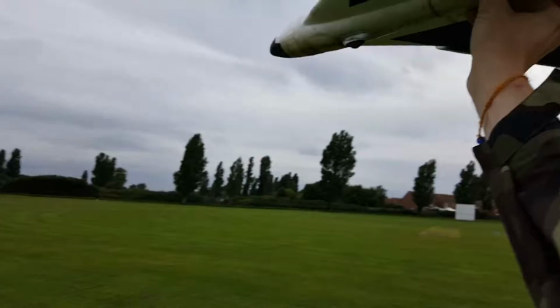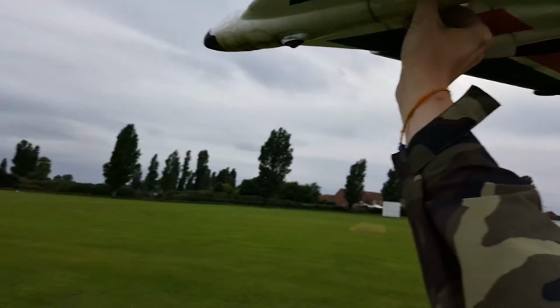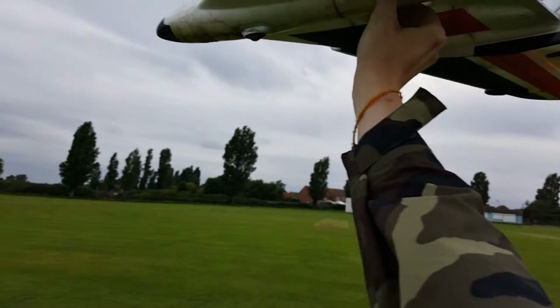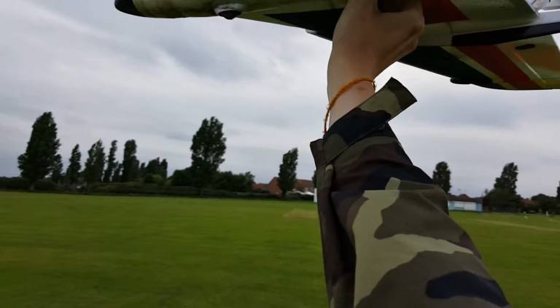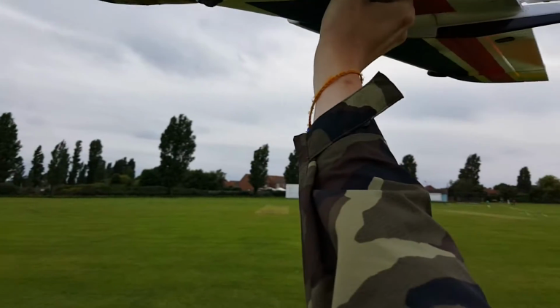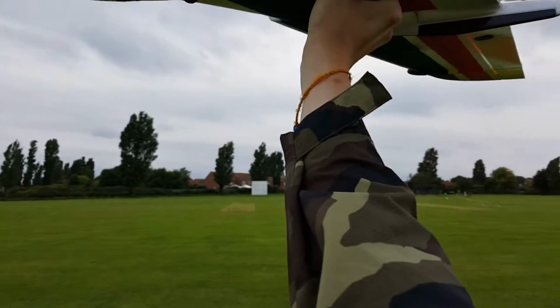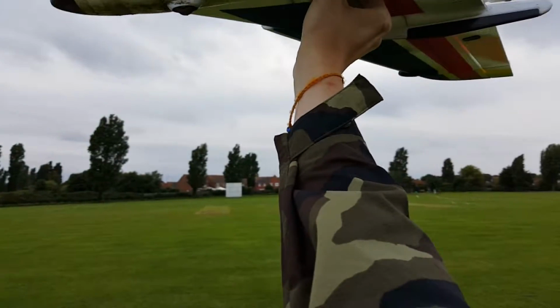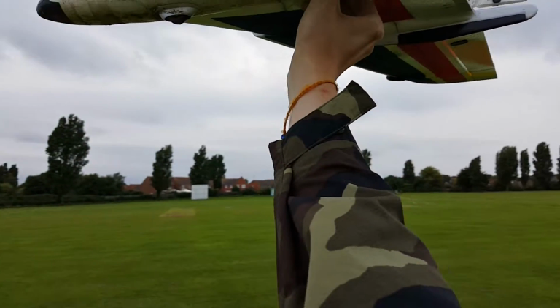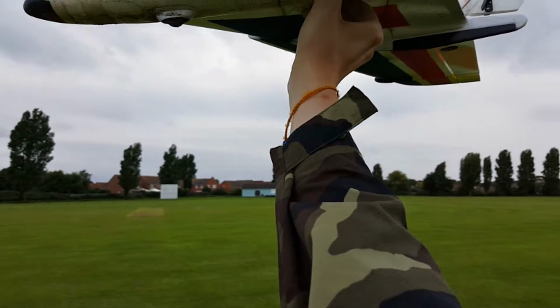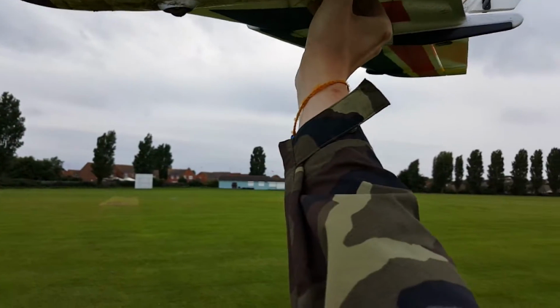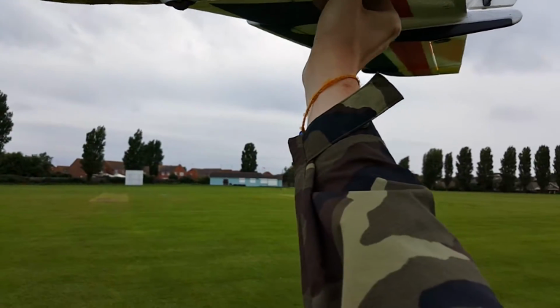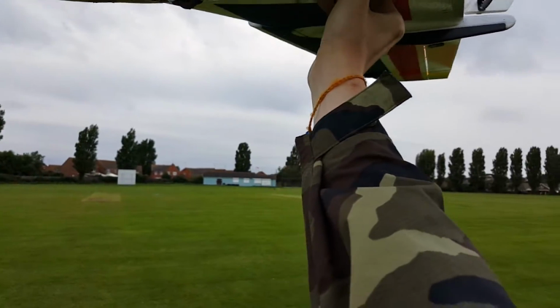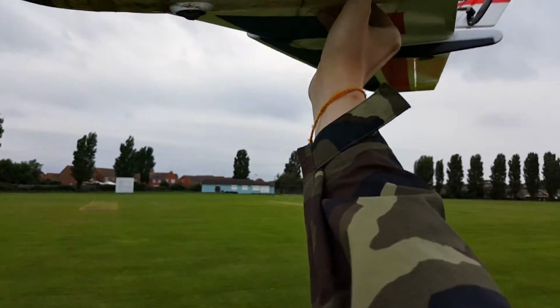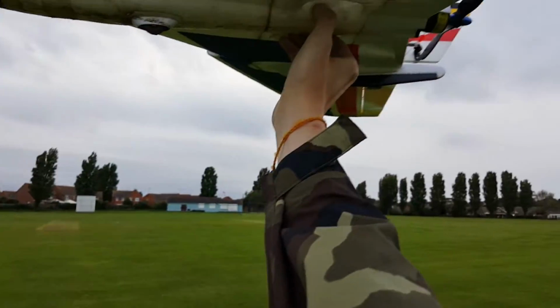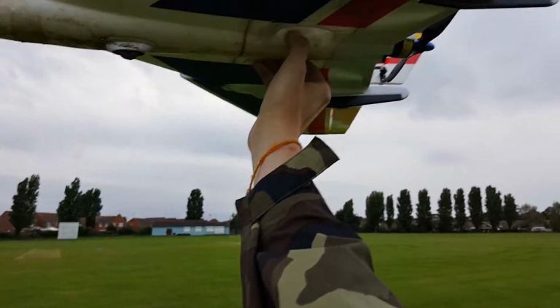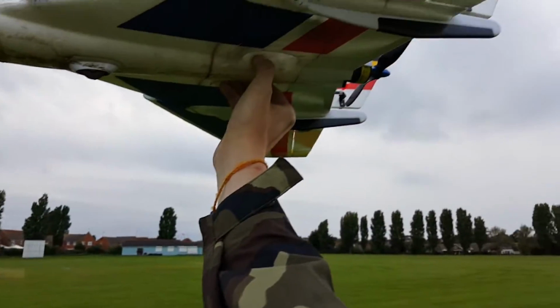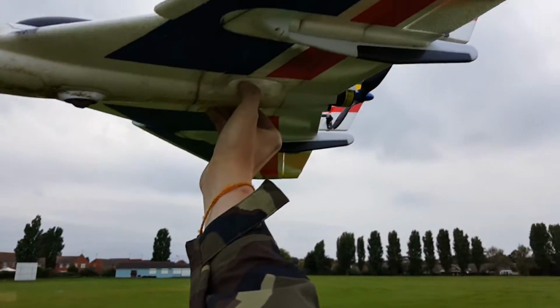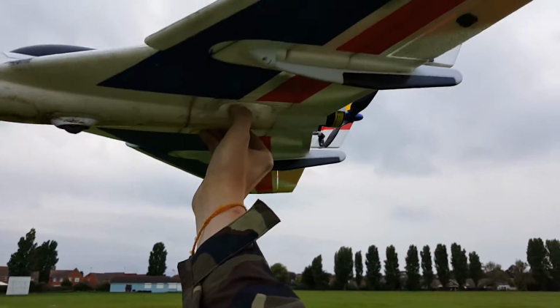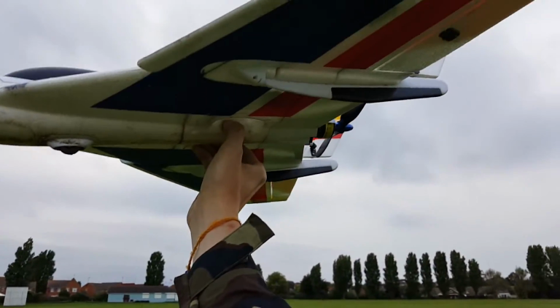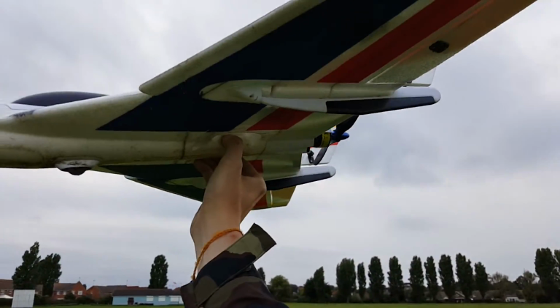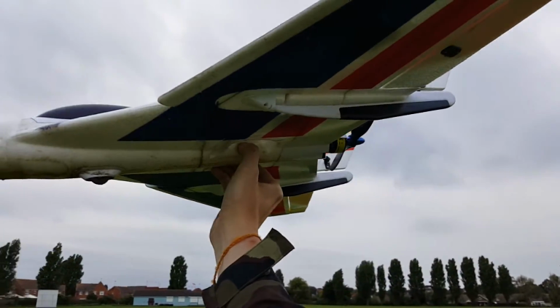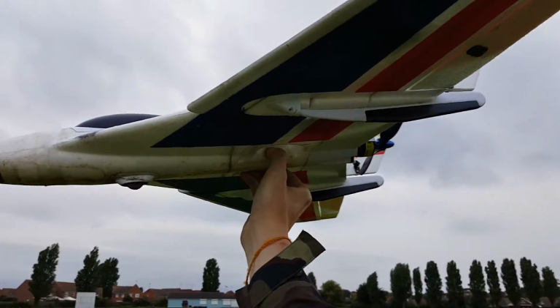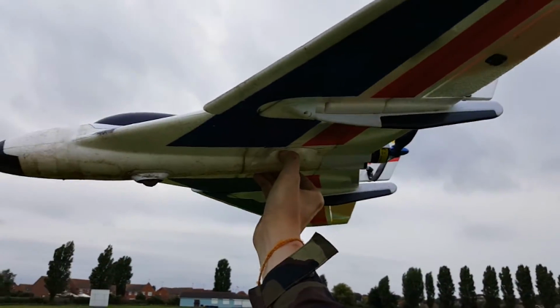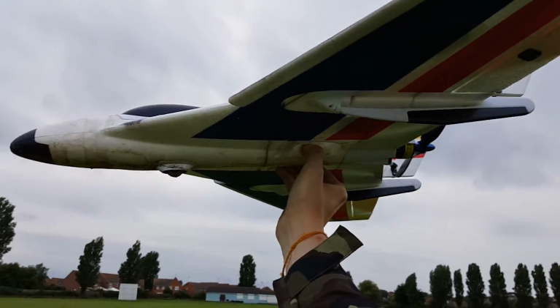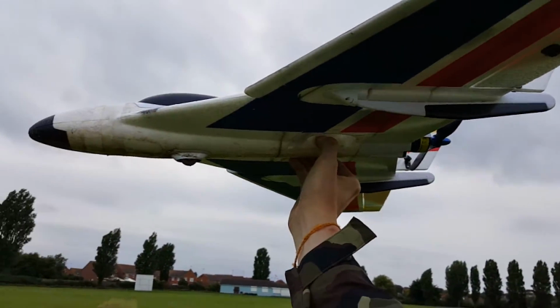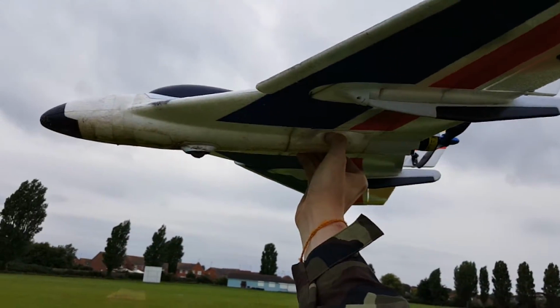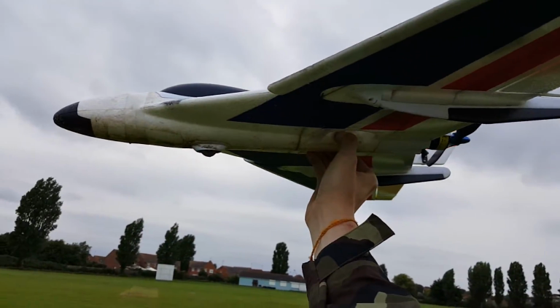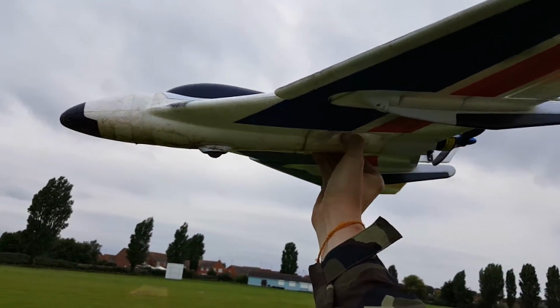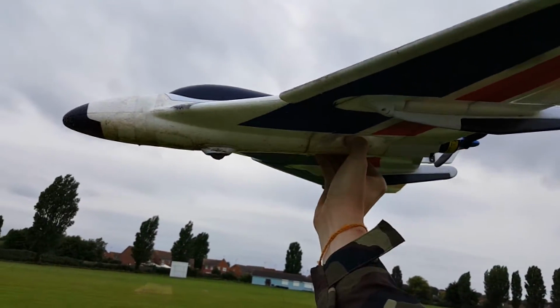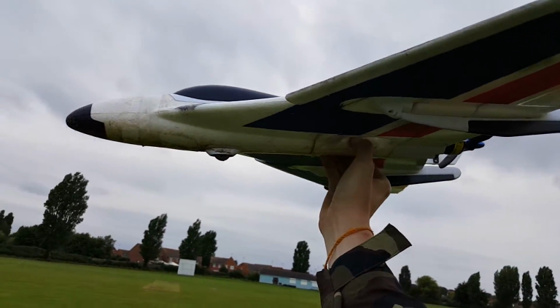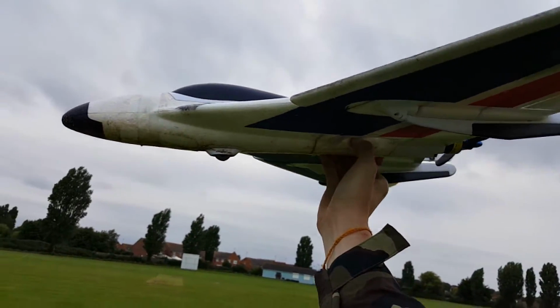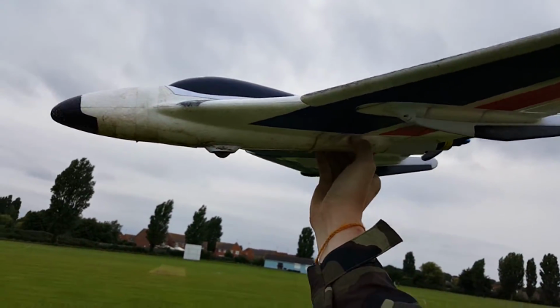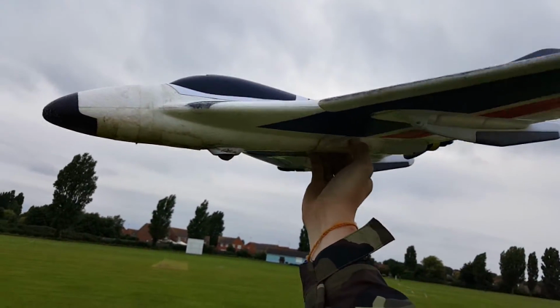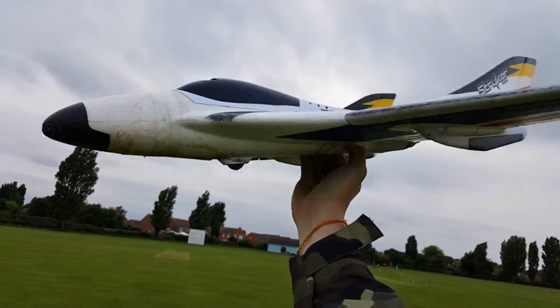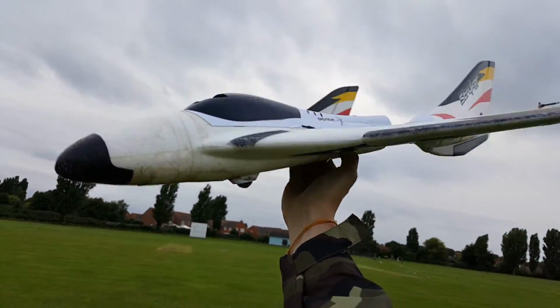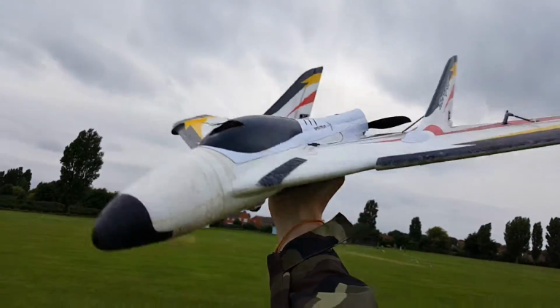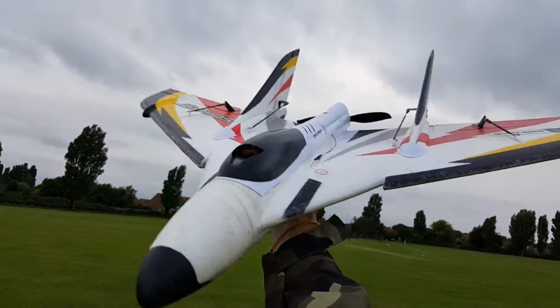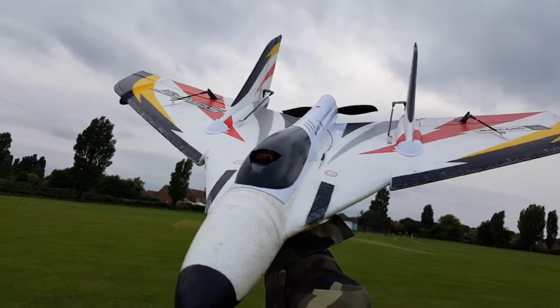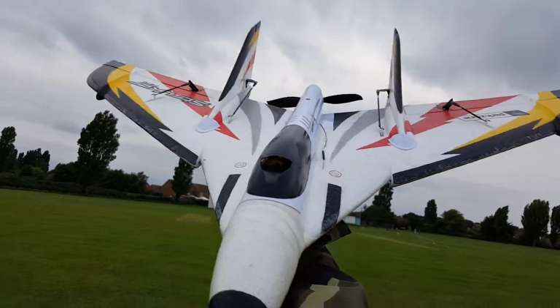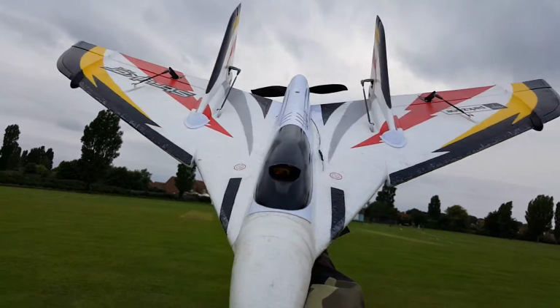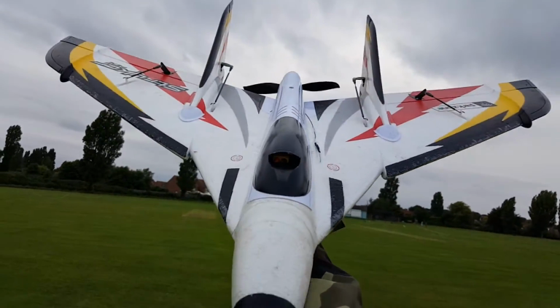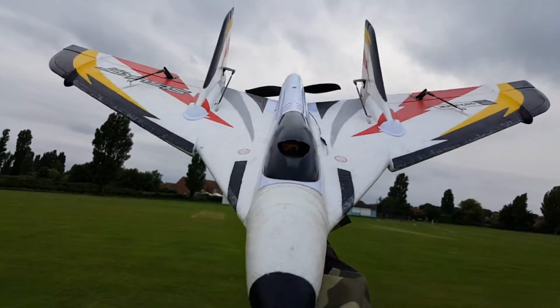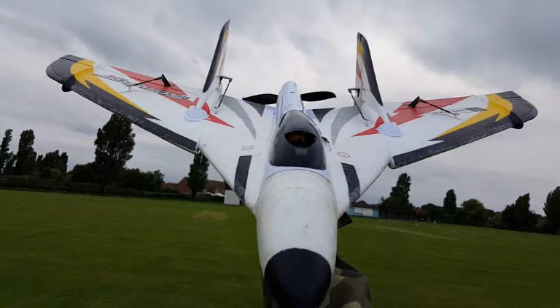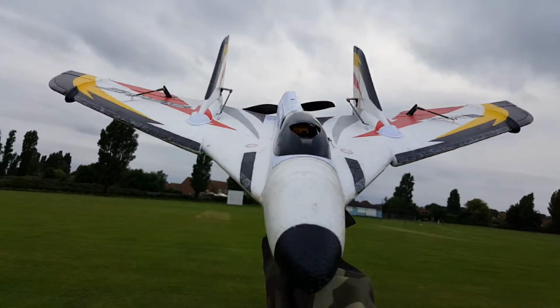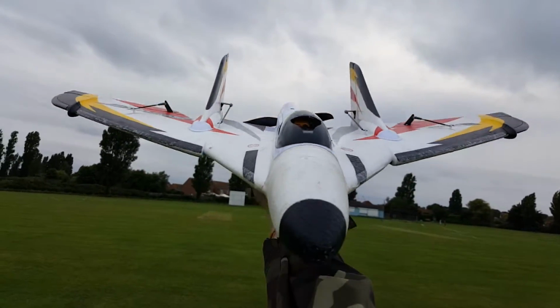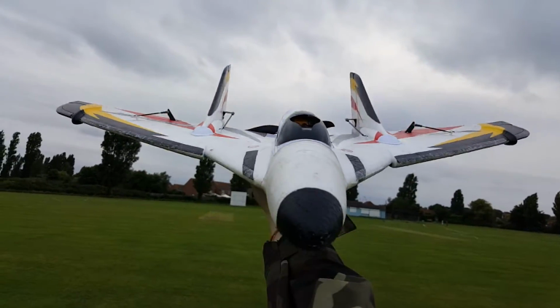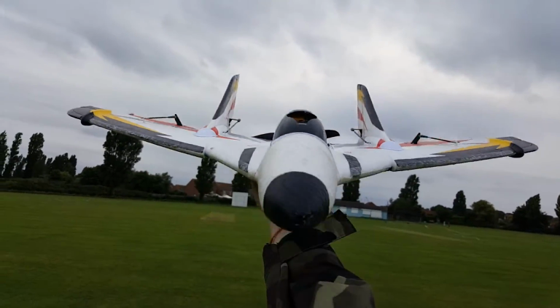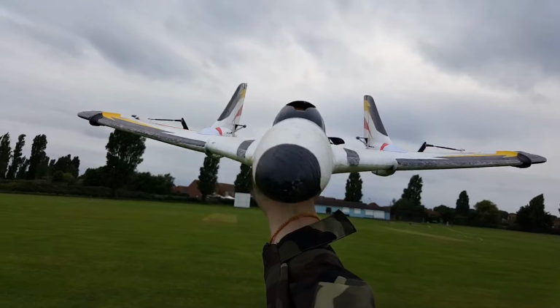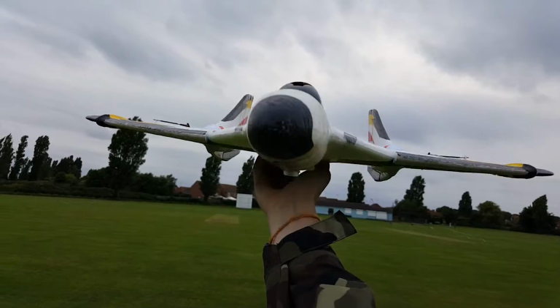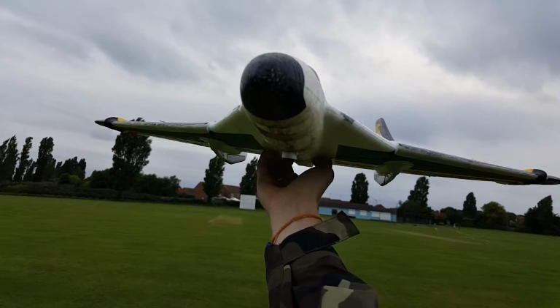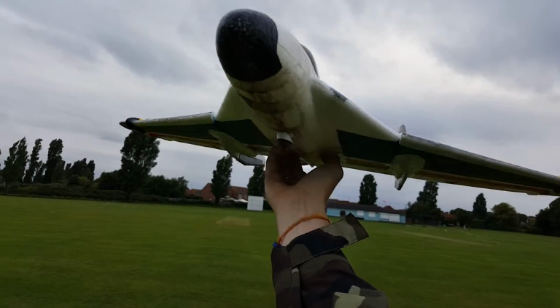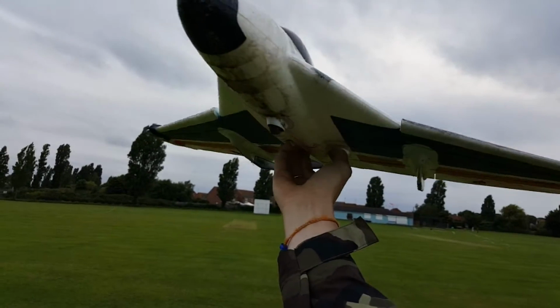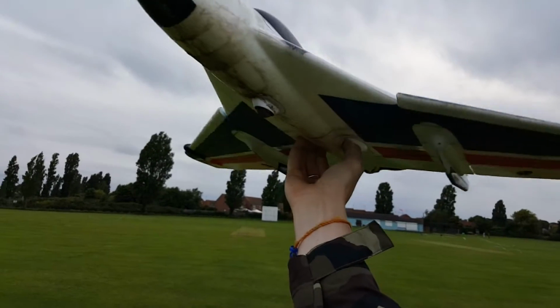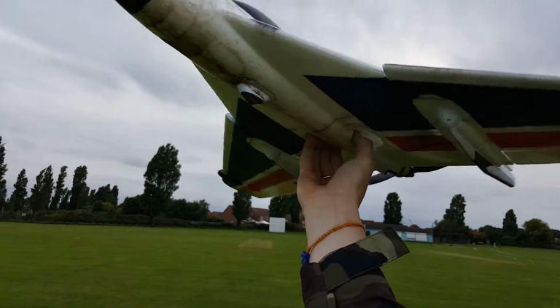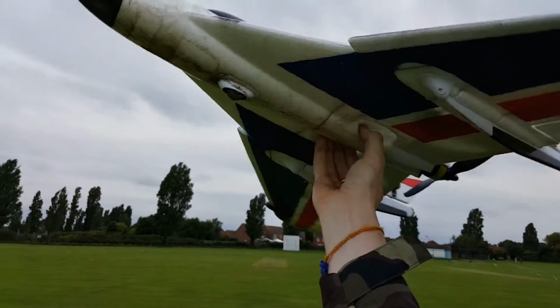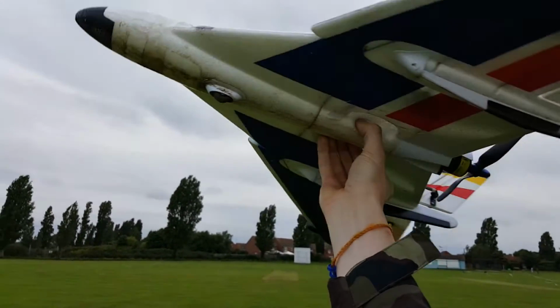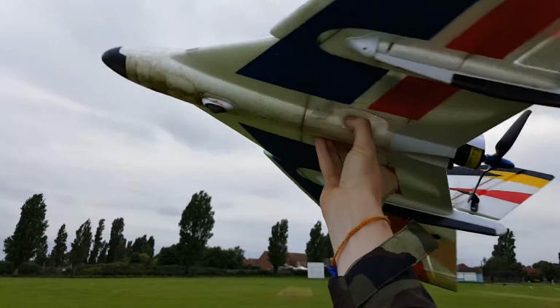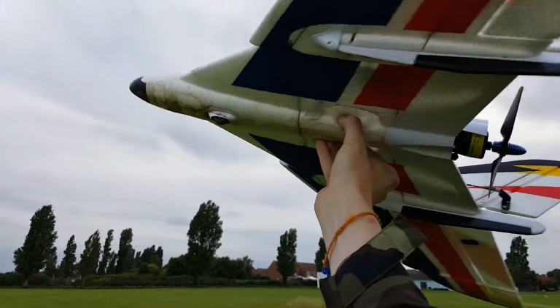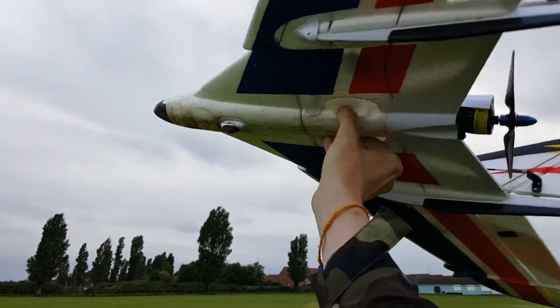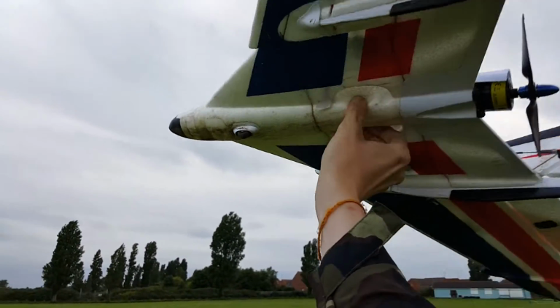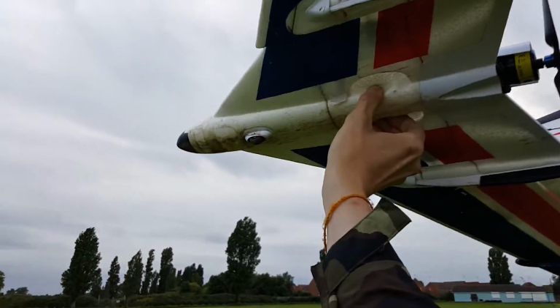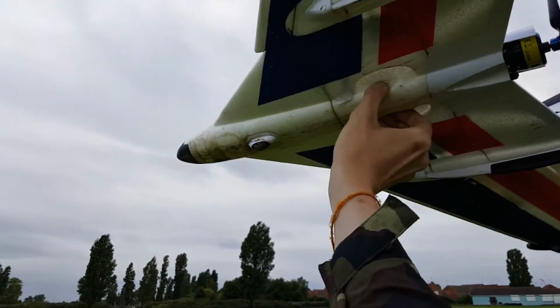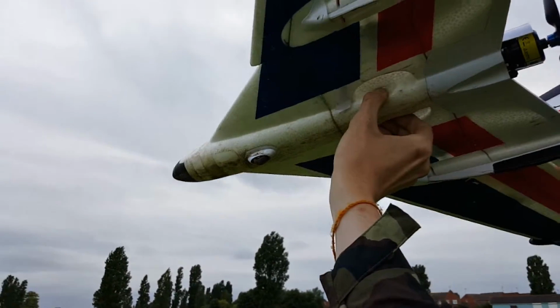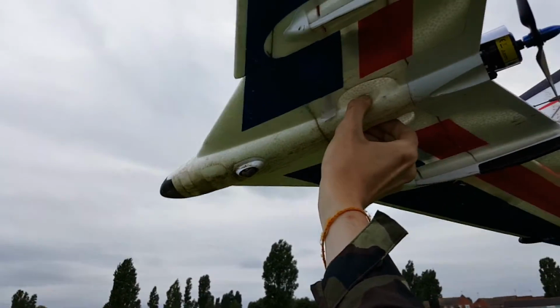You know, before, when you throw it with no power, you get it right up and then I power it away. So throw it without doing anything.